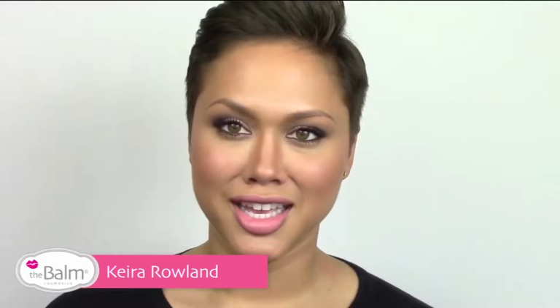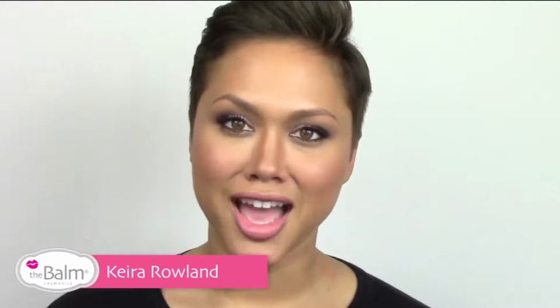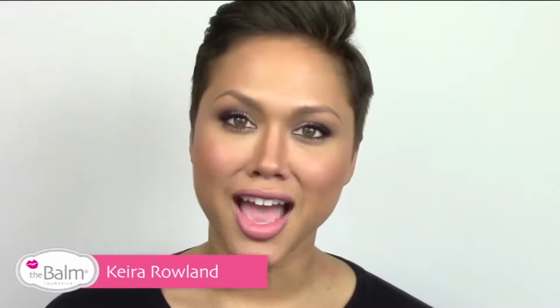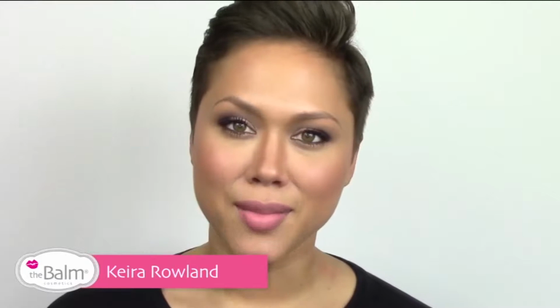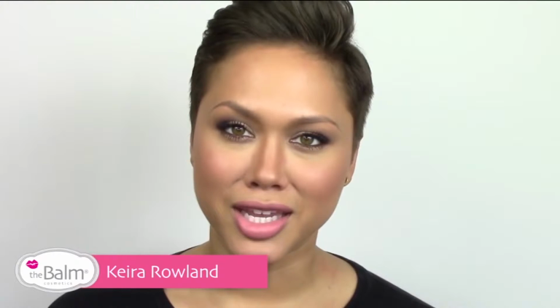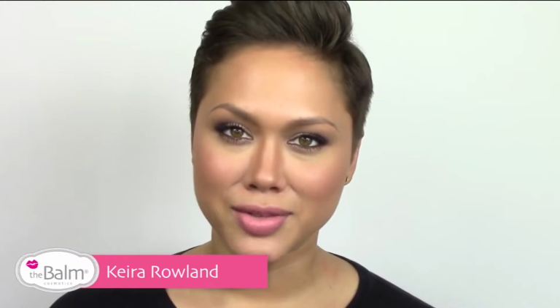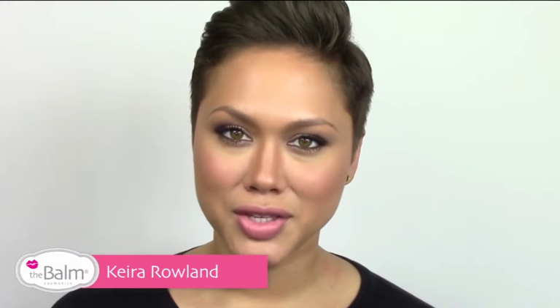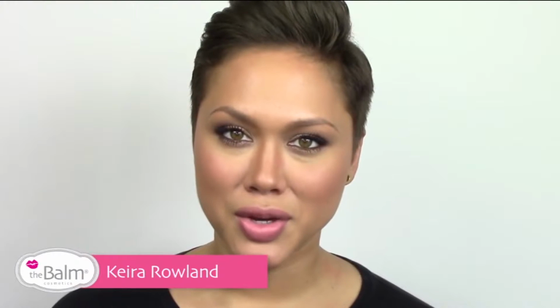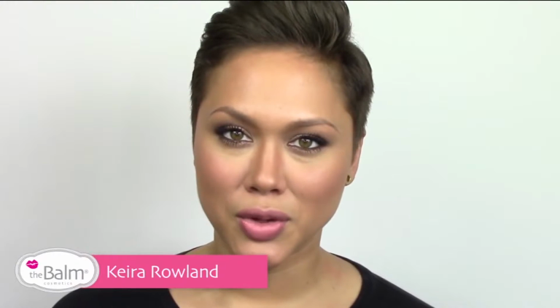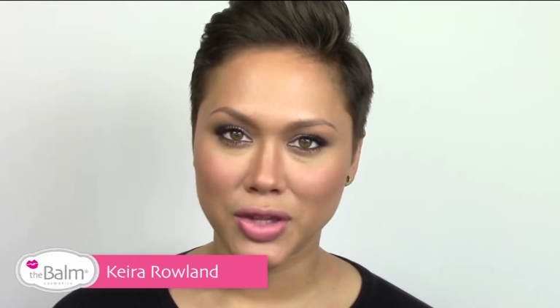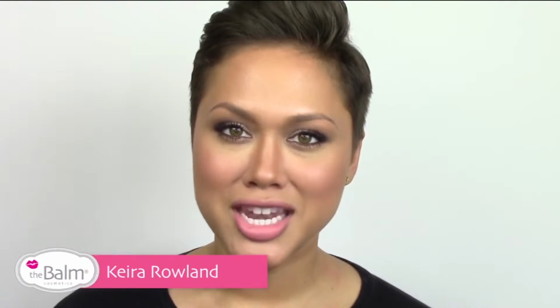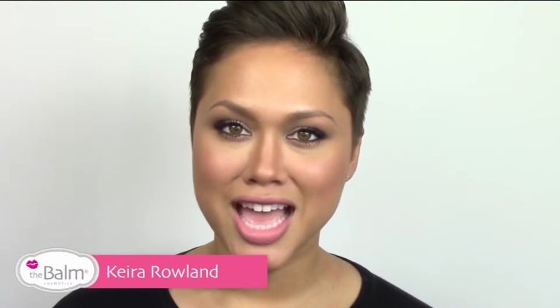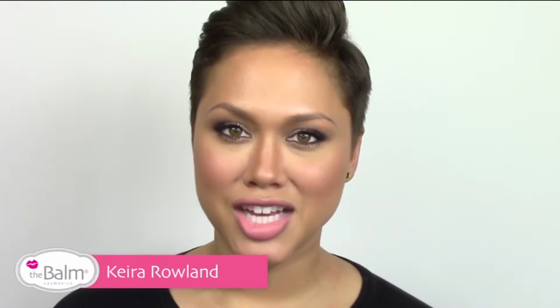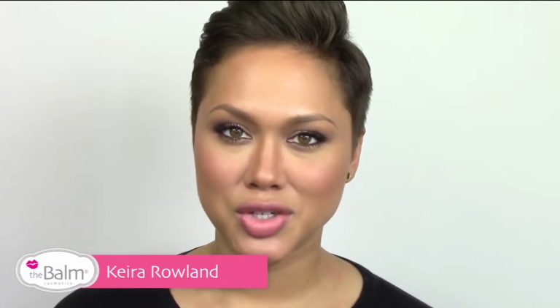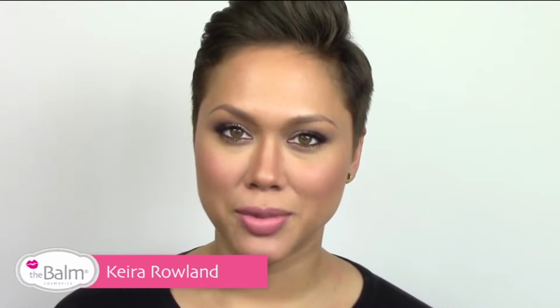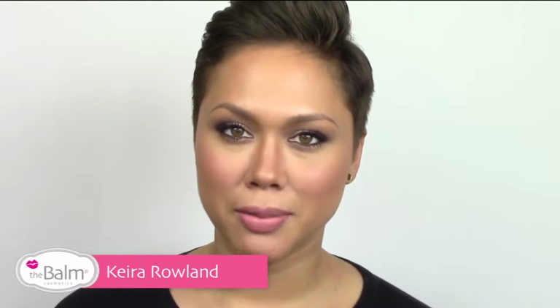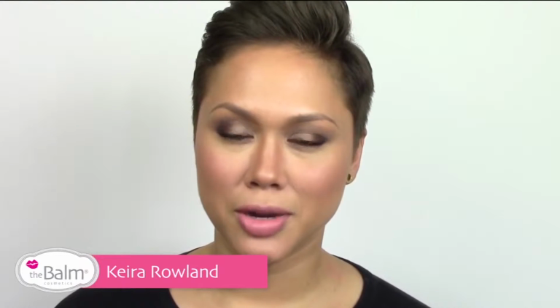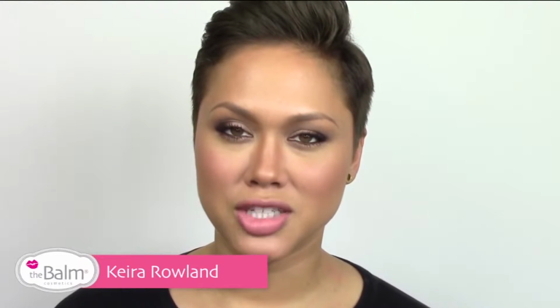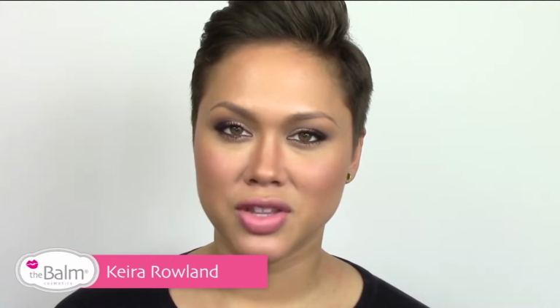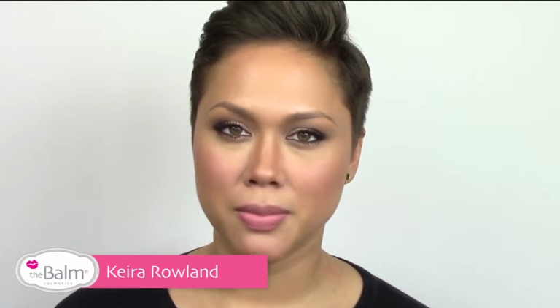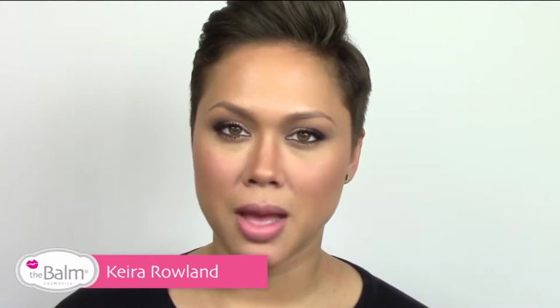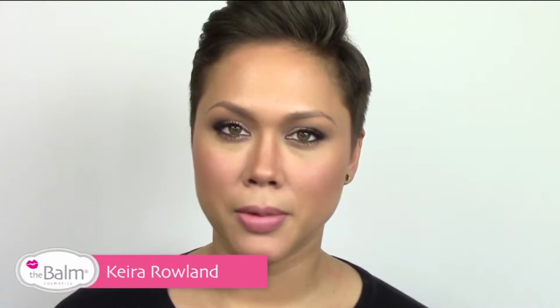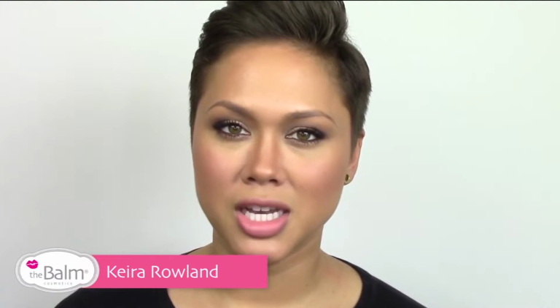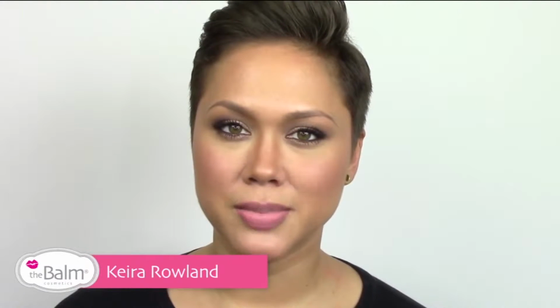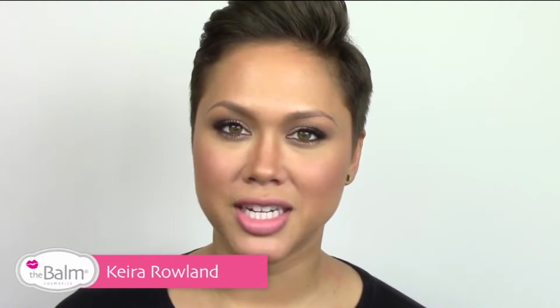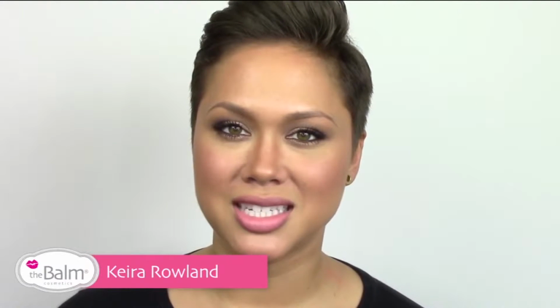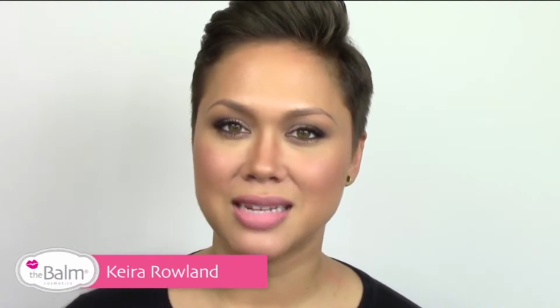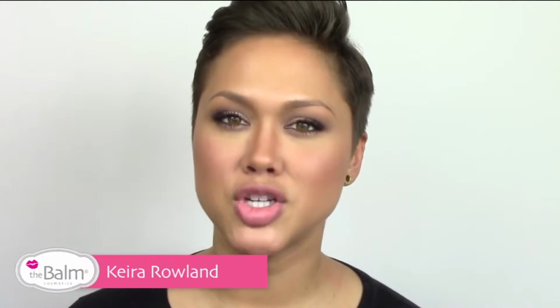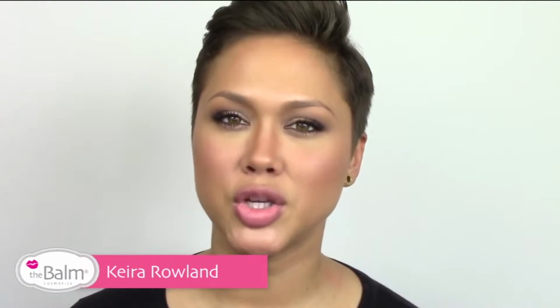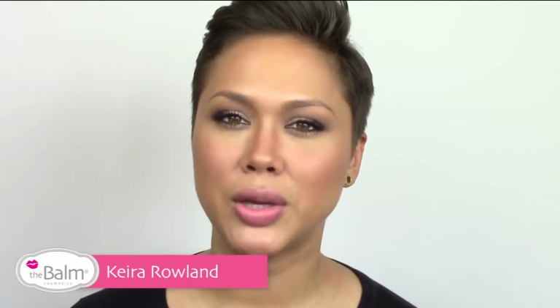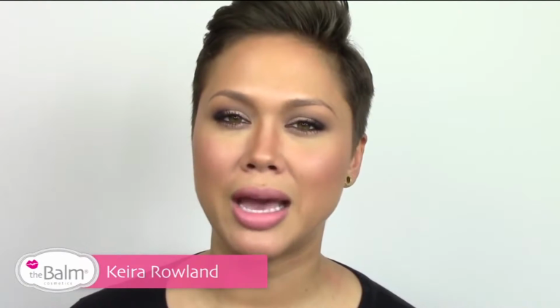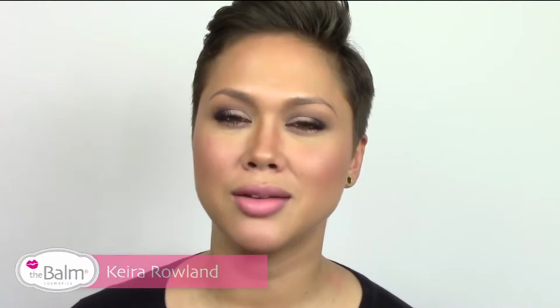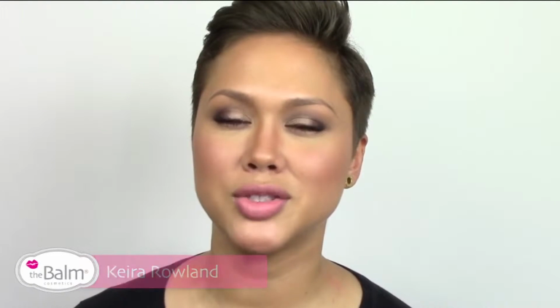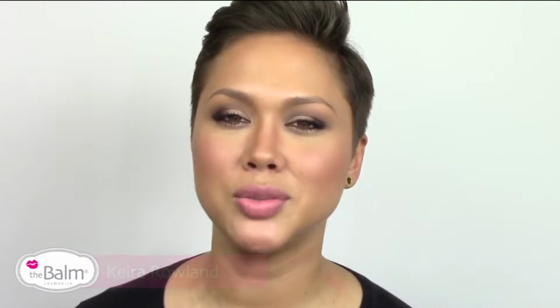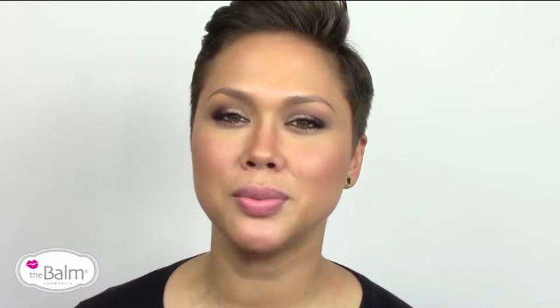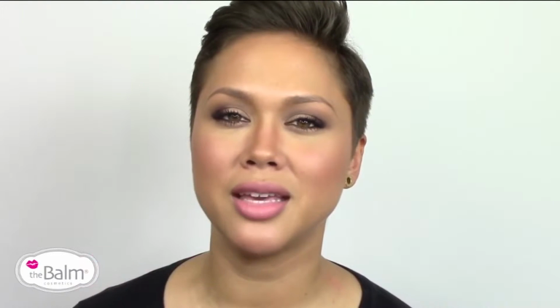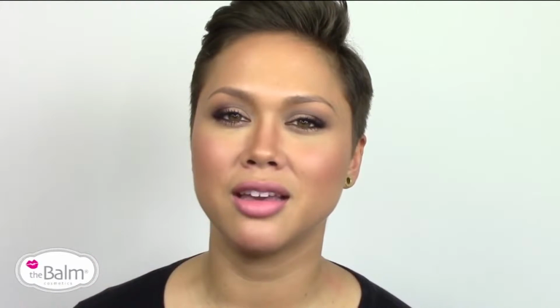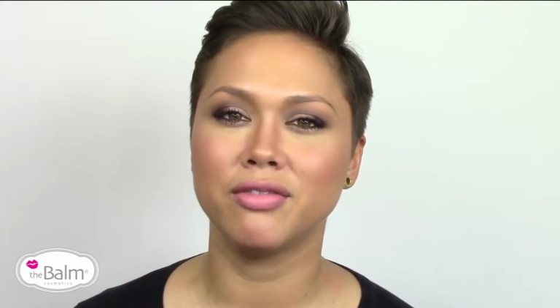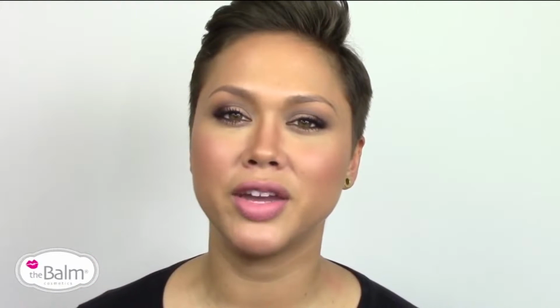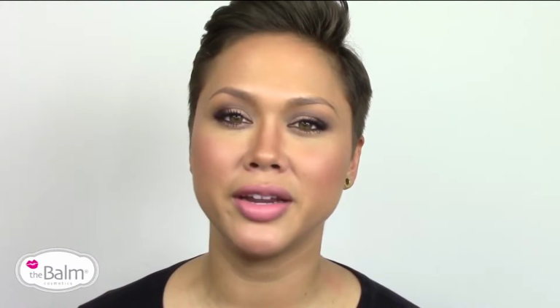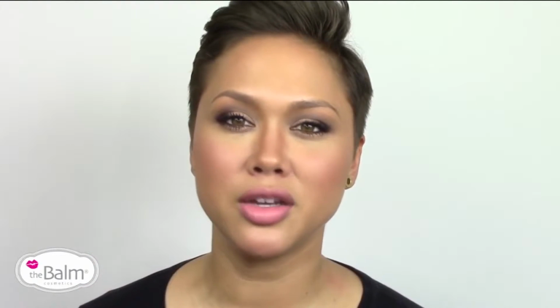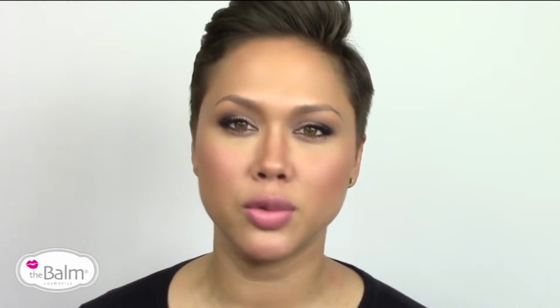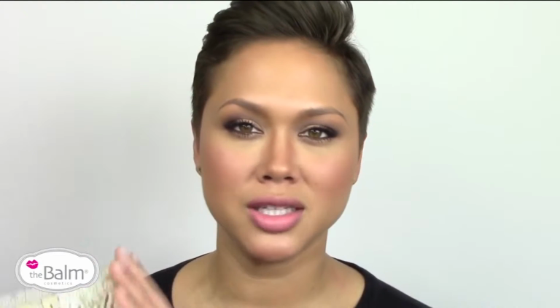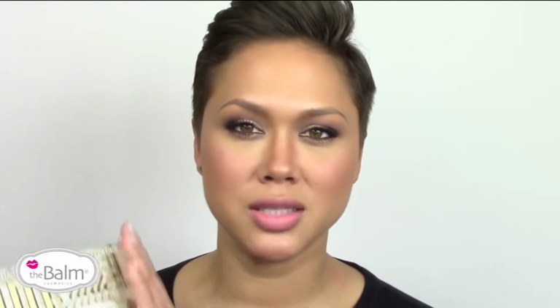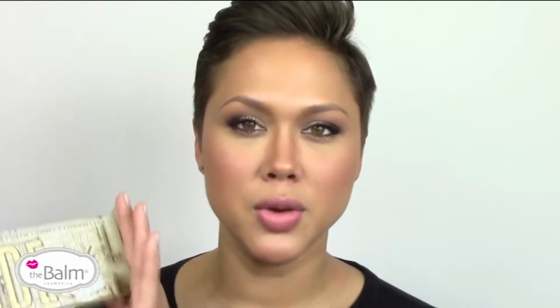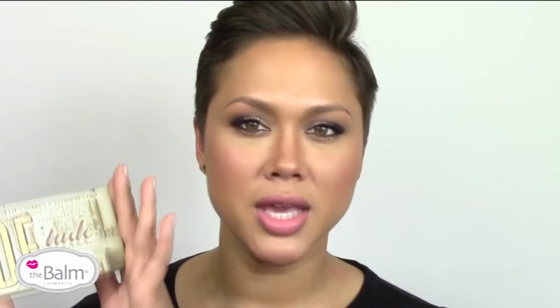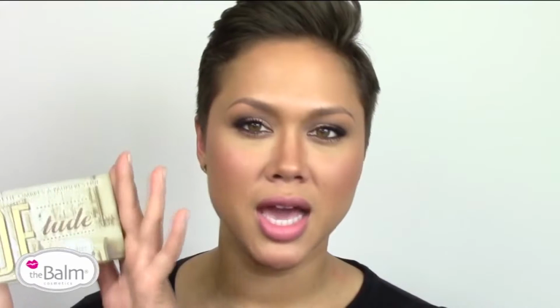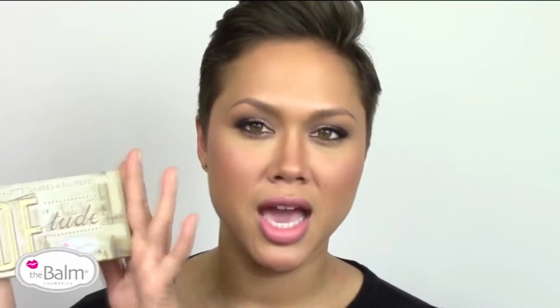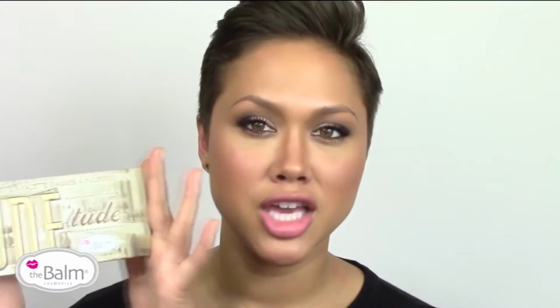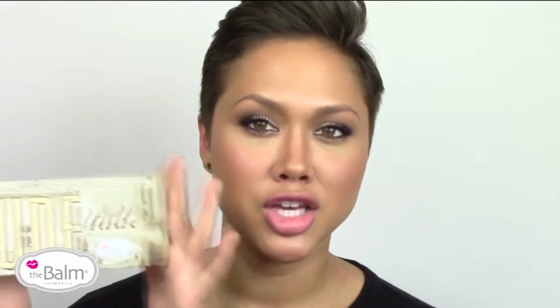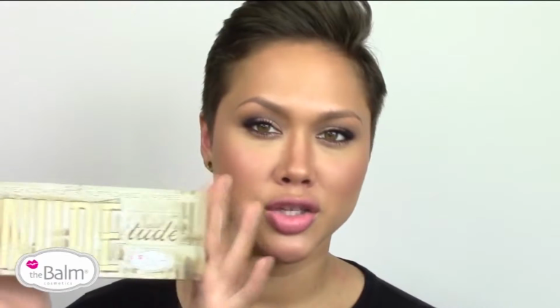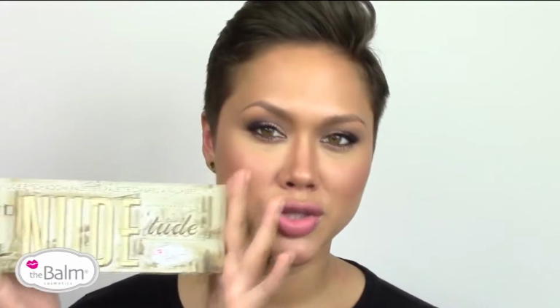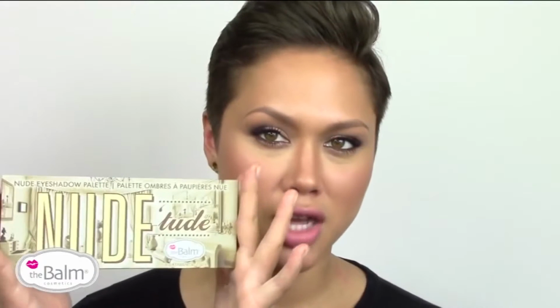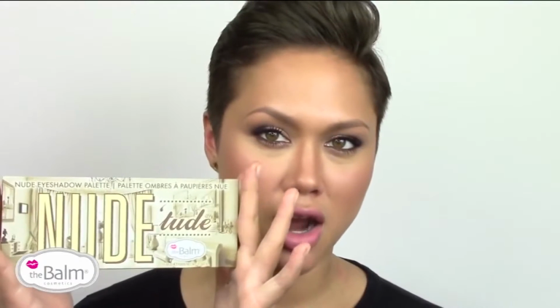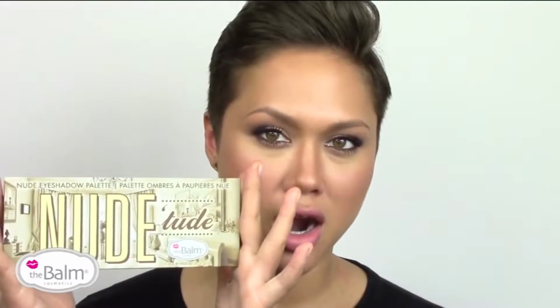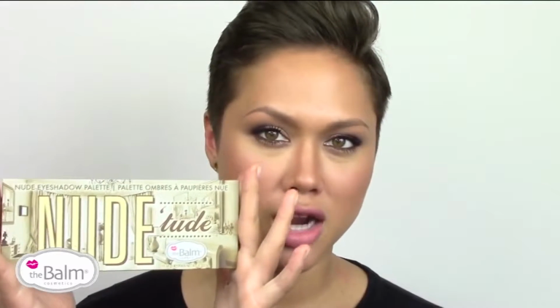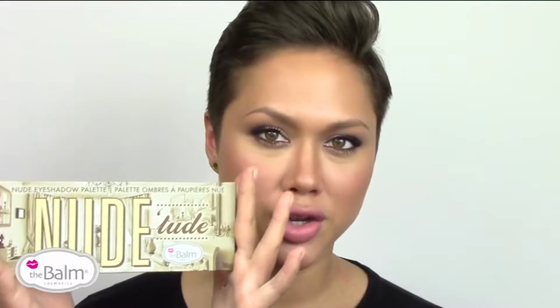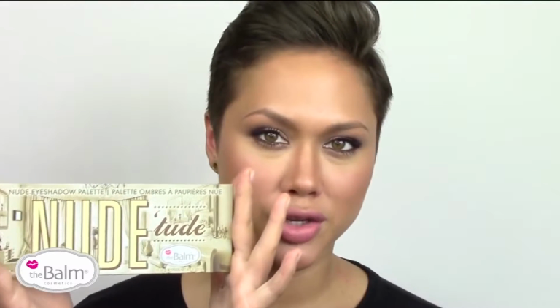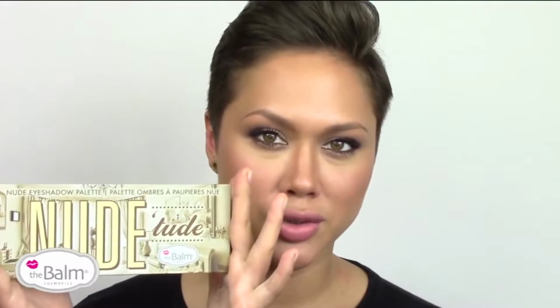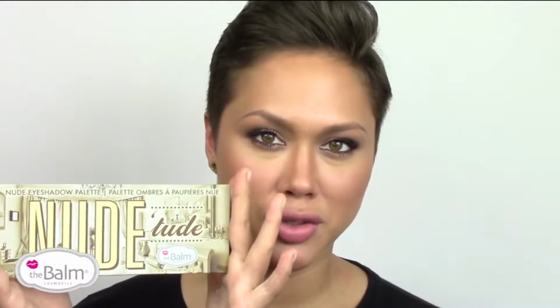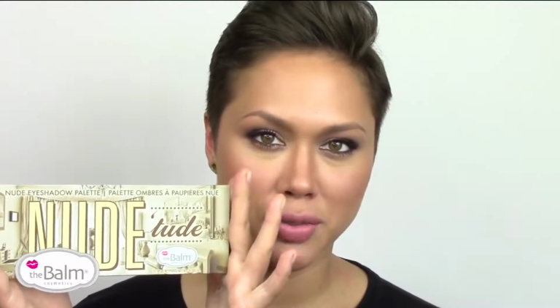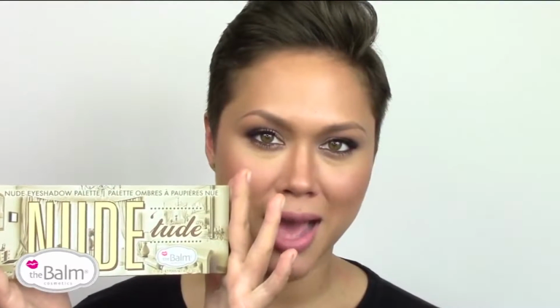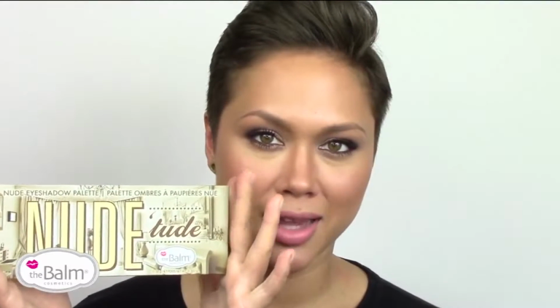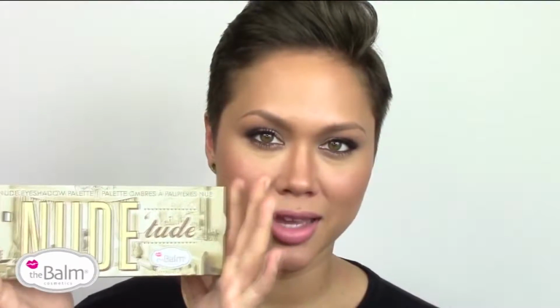Hi, my name is Kira Rowland, National Makeup Artist for the Balm Cosmetics, and I'm going to show you how to make a very quick smoky eye using our Nude Tude Palette.